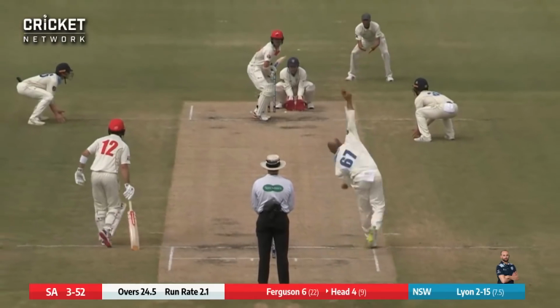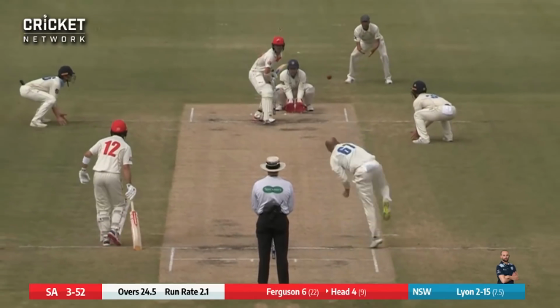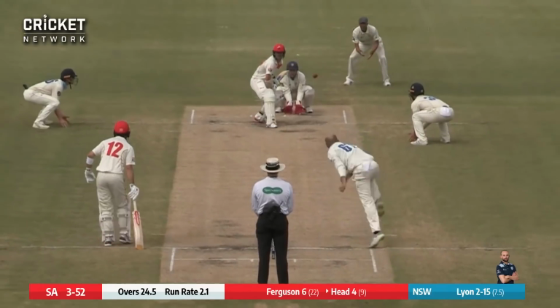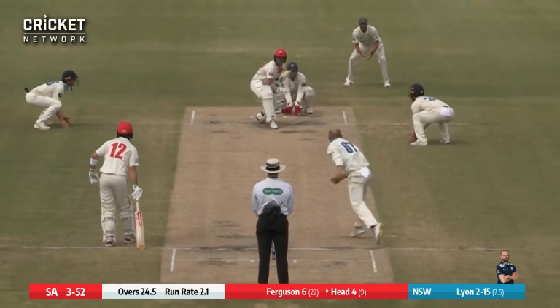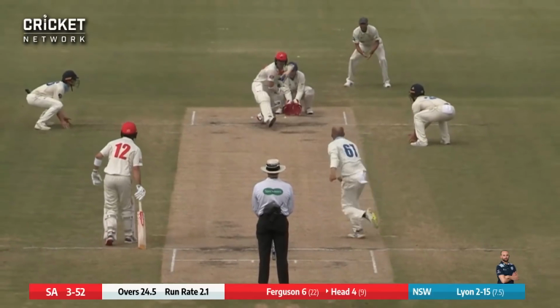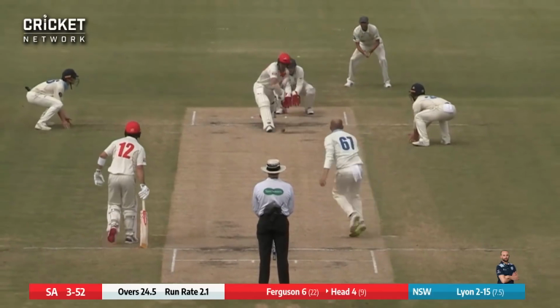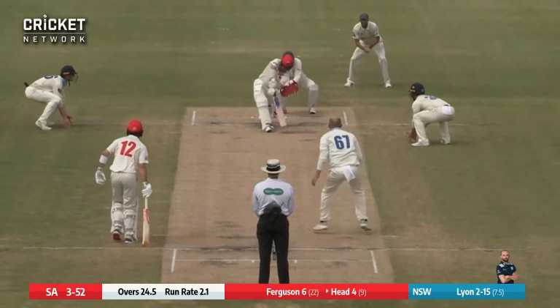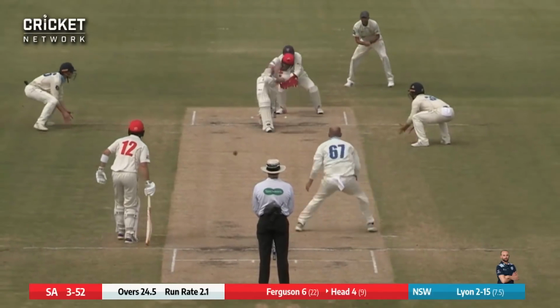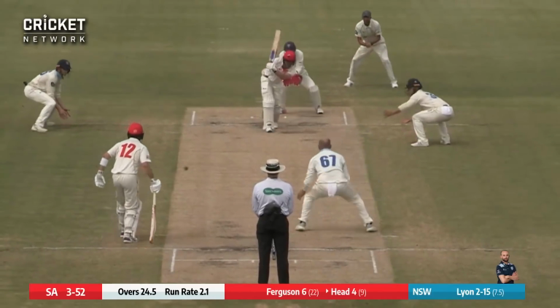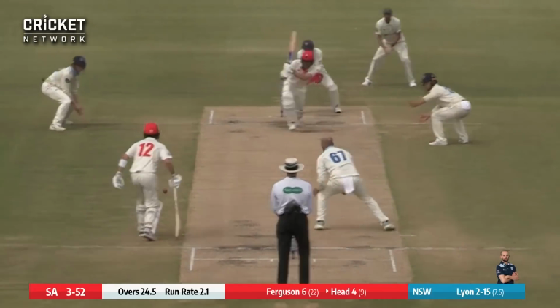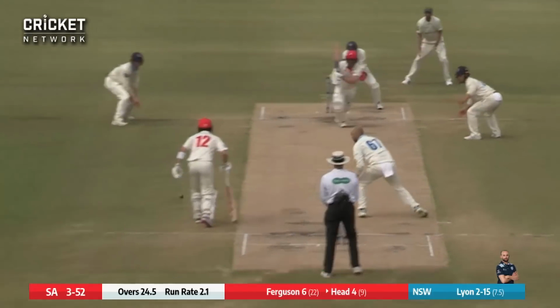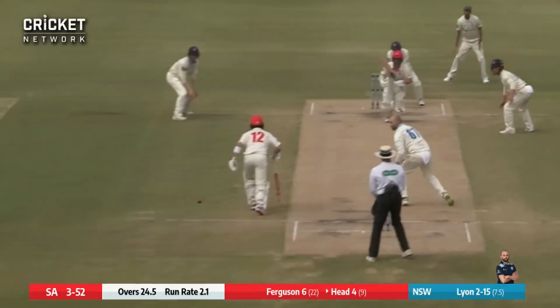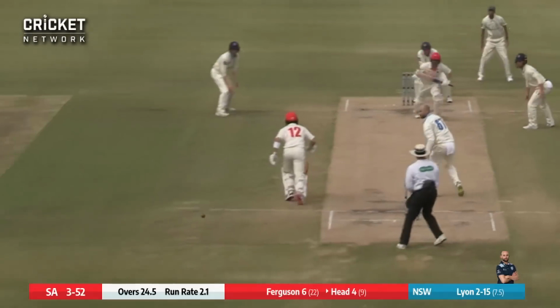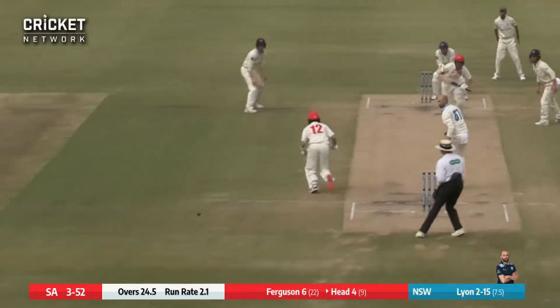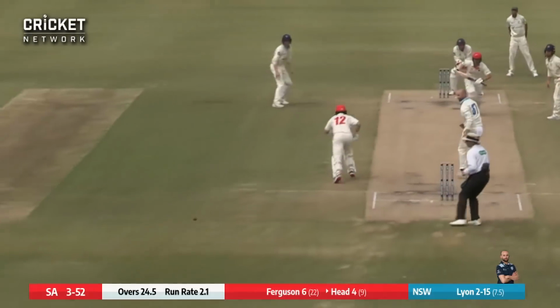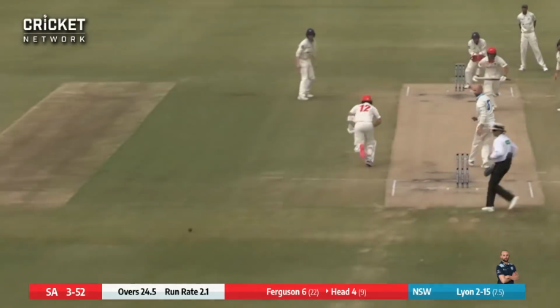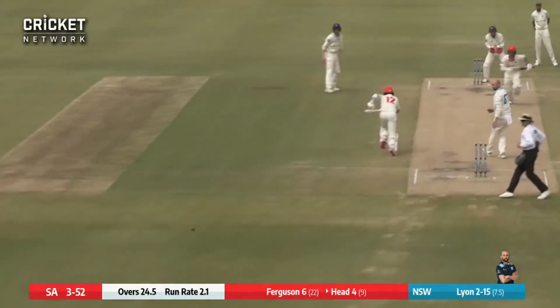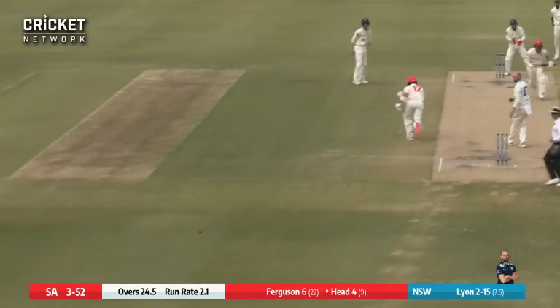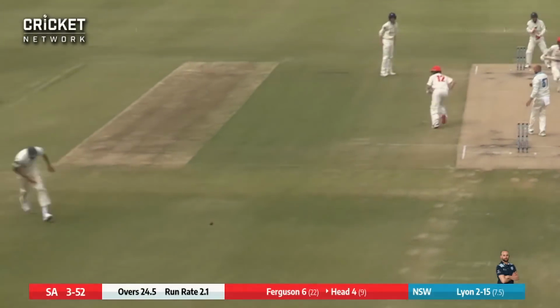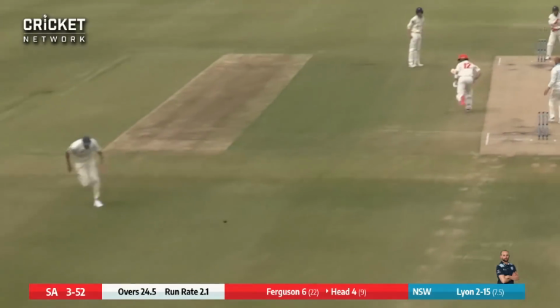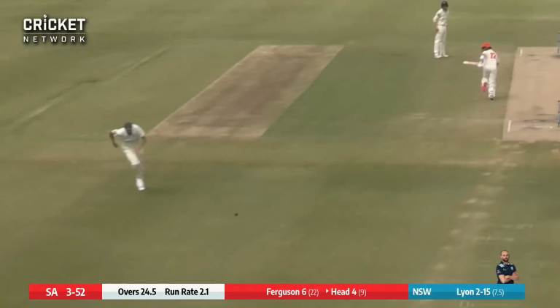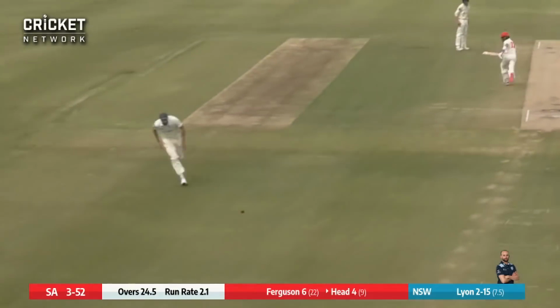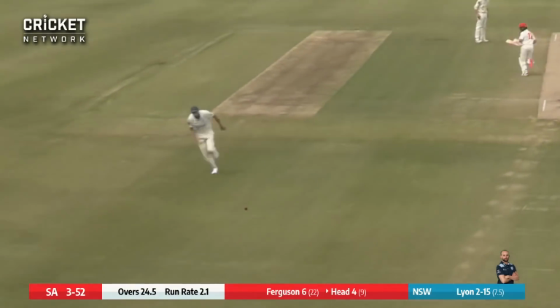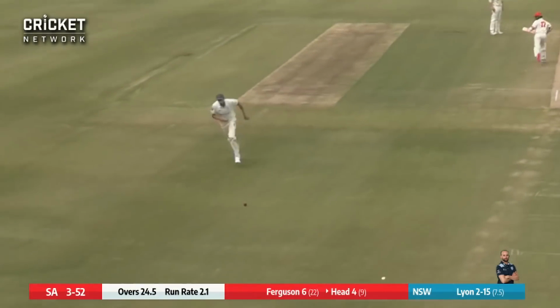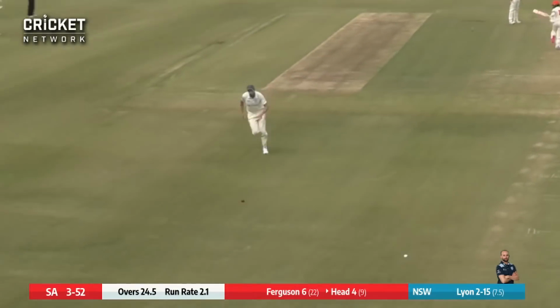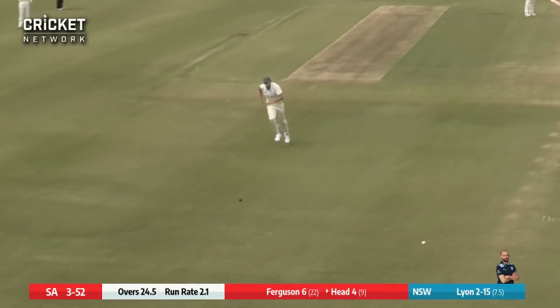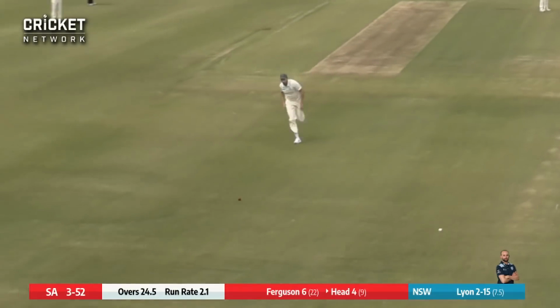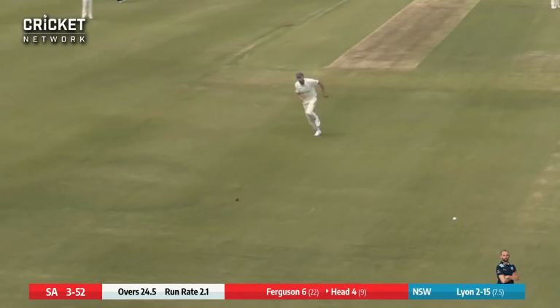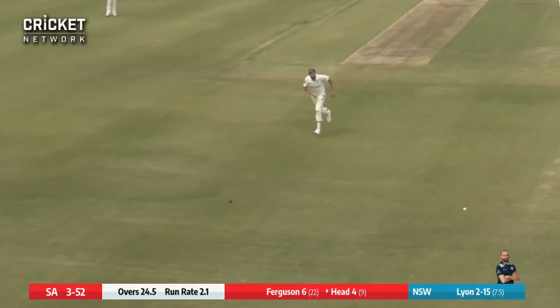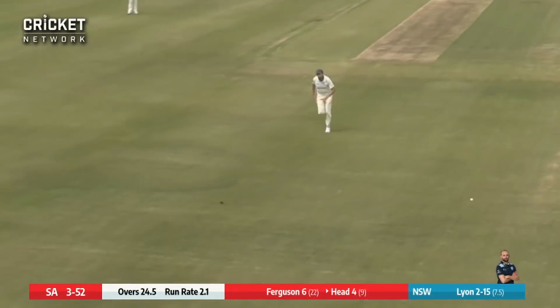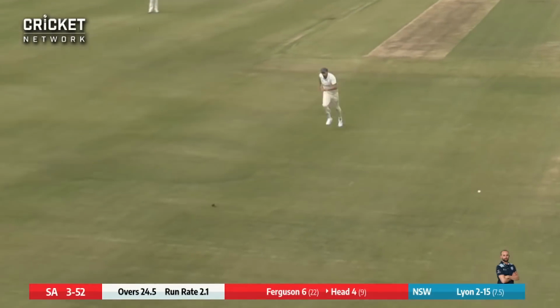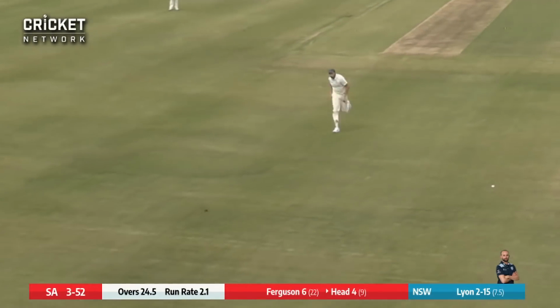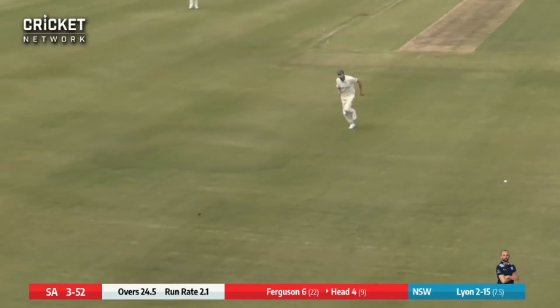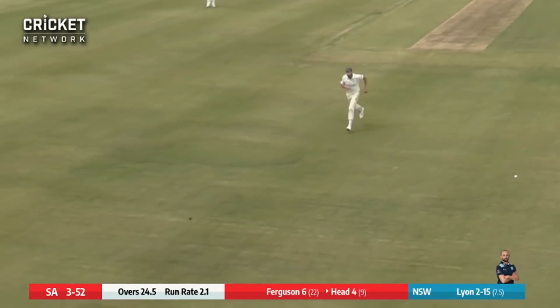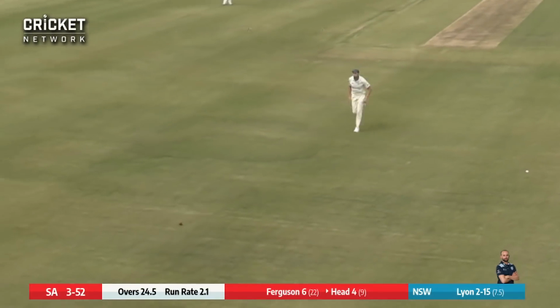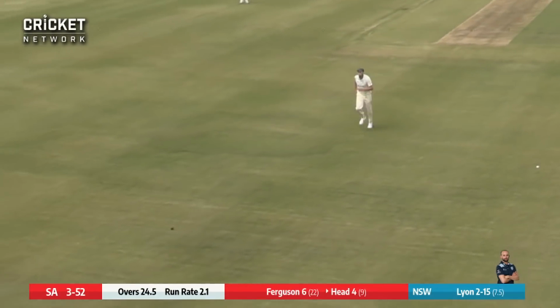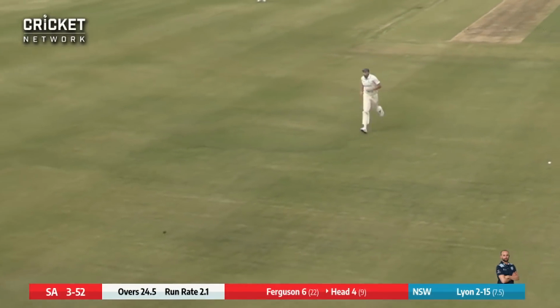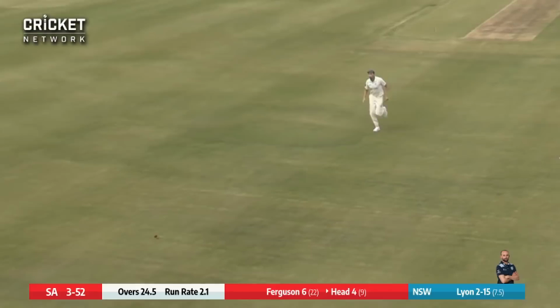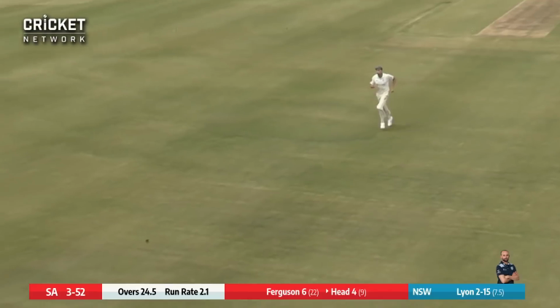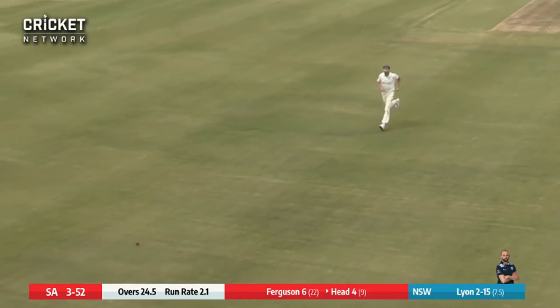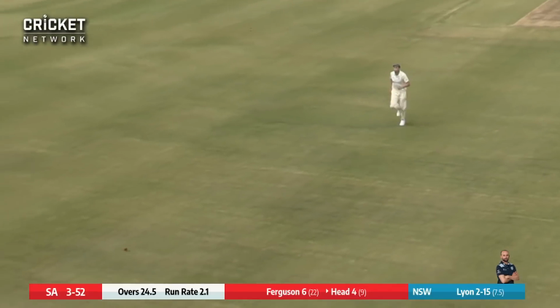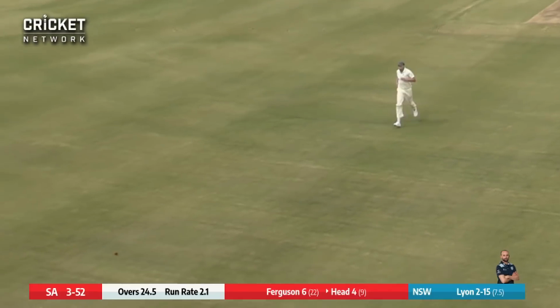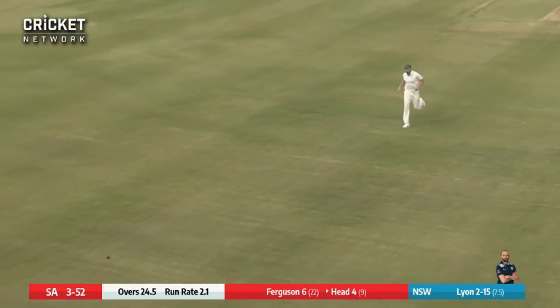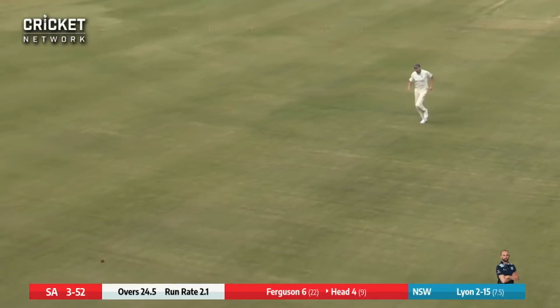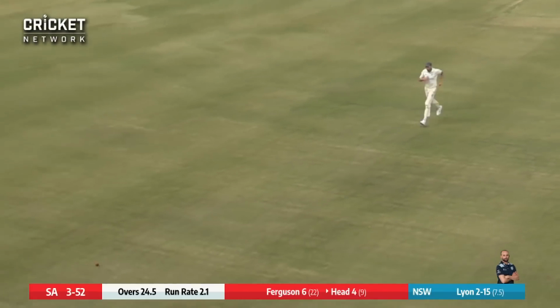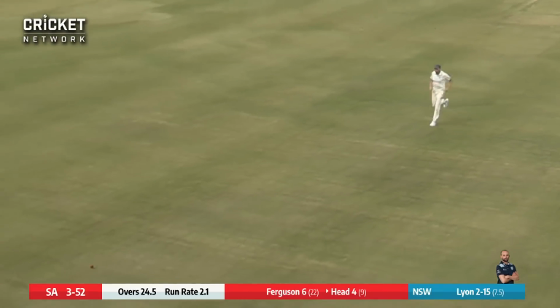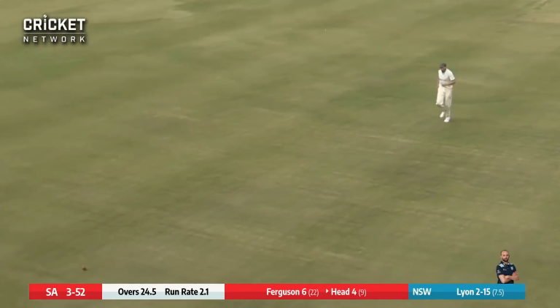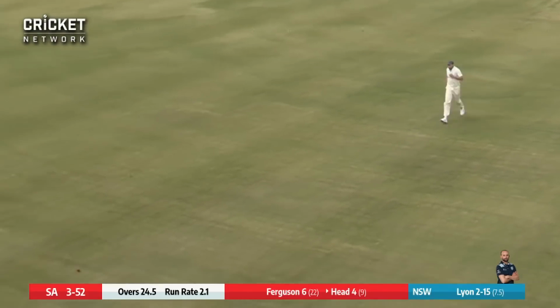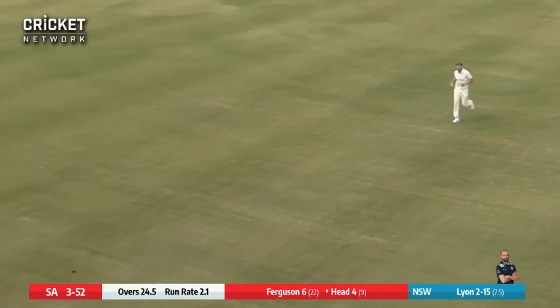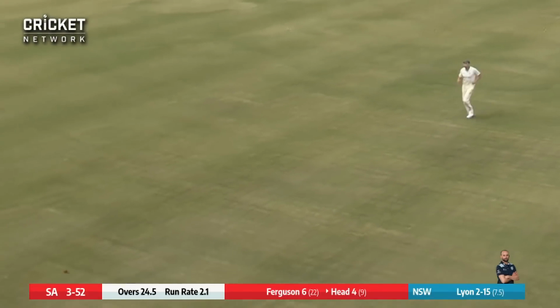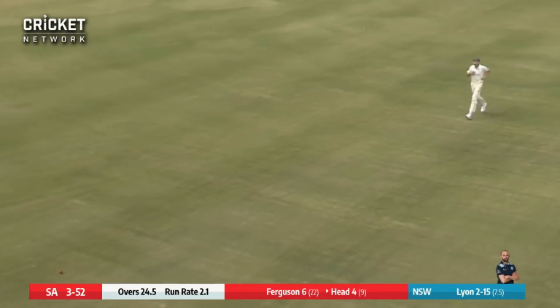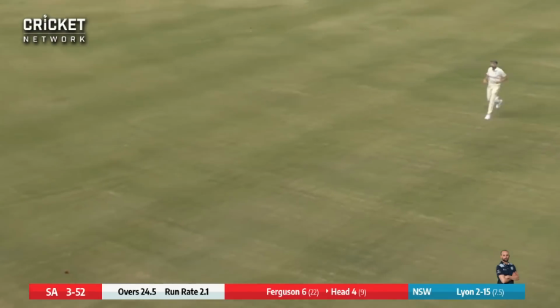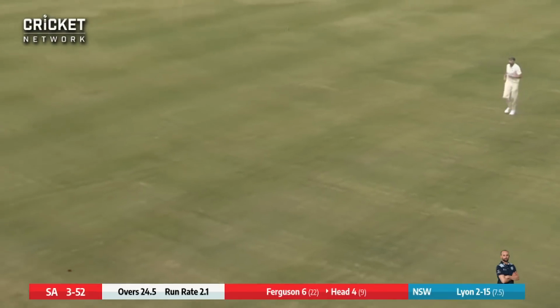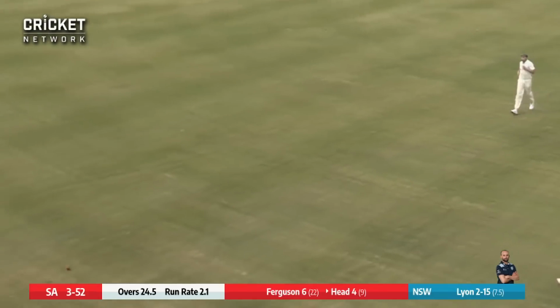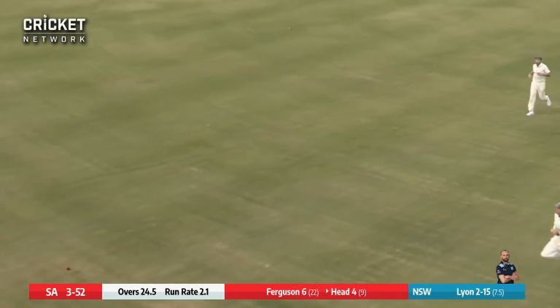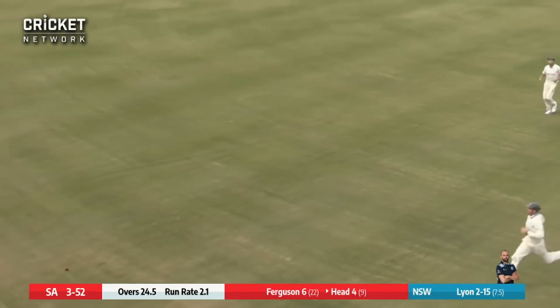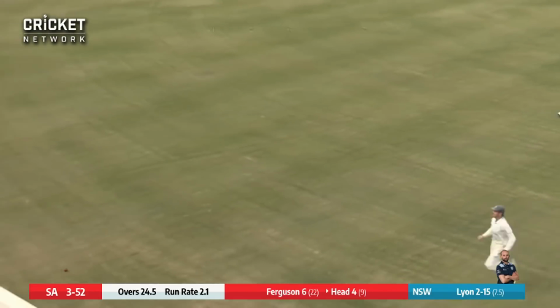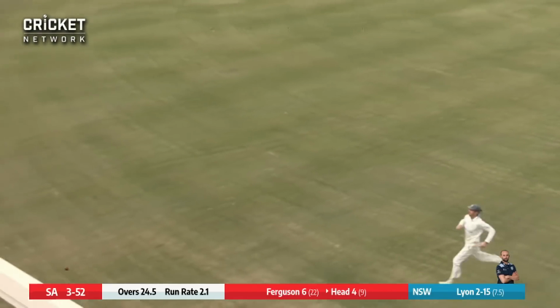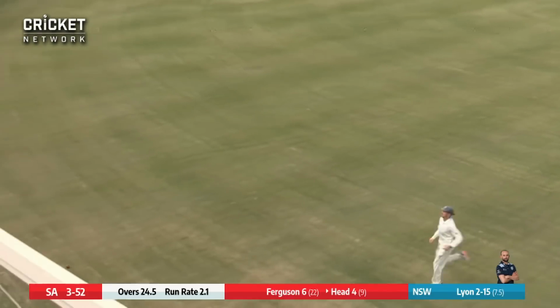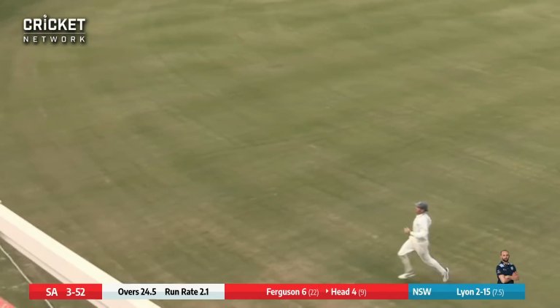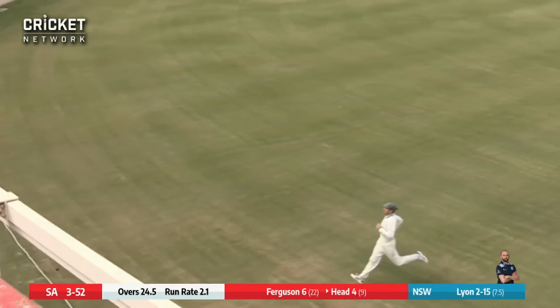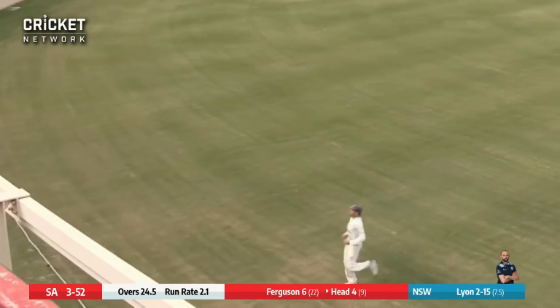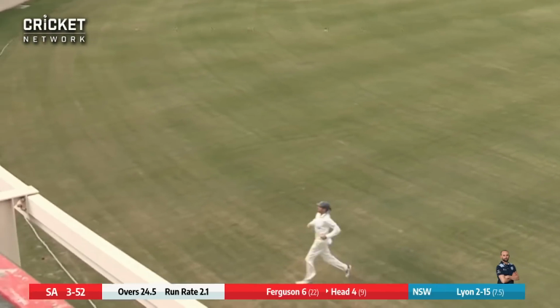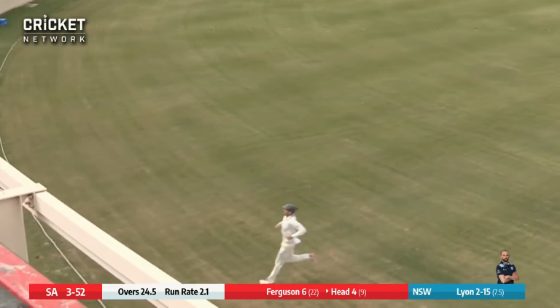Line into Head. It's Fuller and it's punched down towards mid-iron. It beats Harry Conway and races its way down to the fence for four.